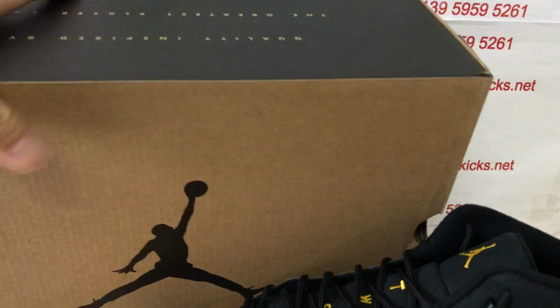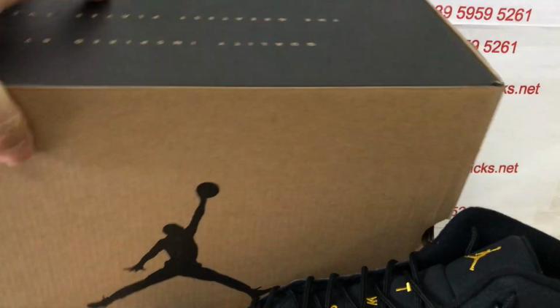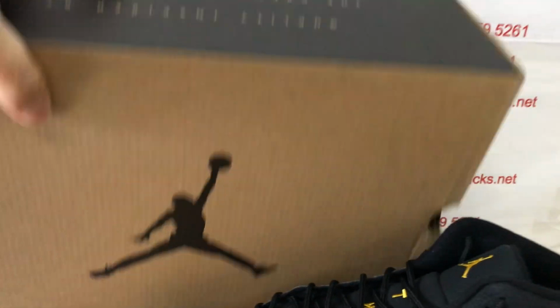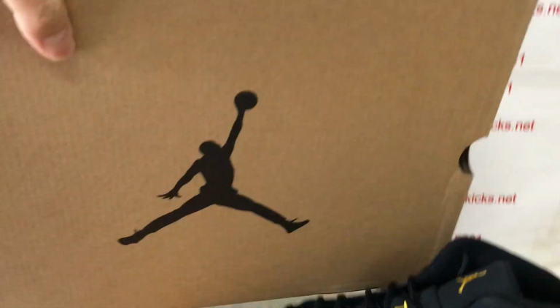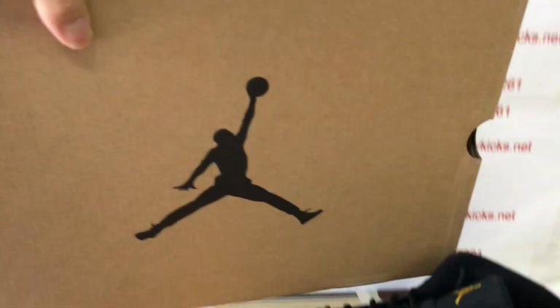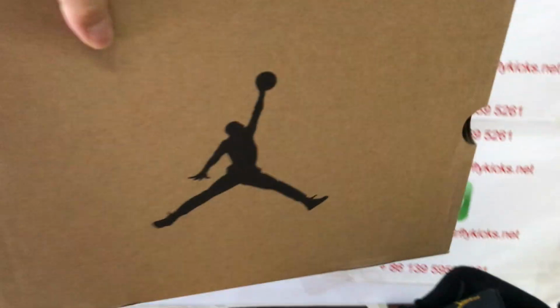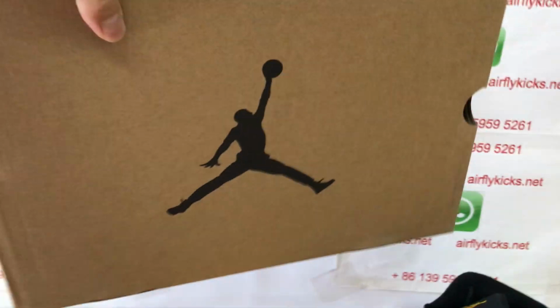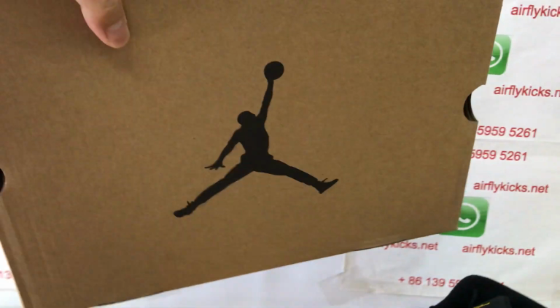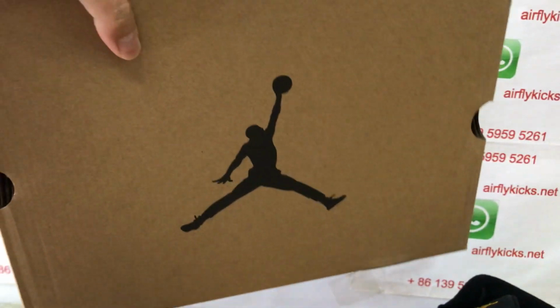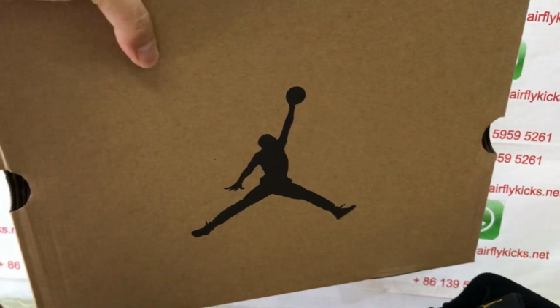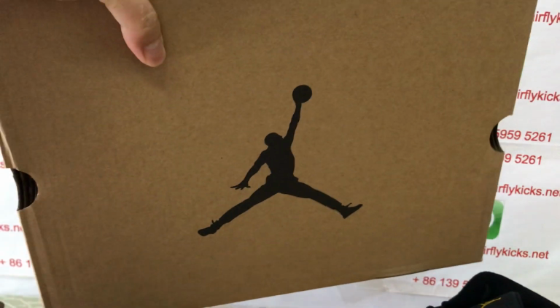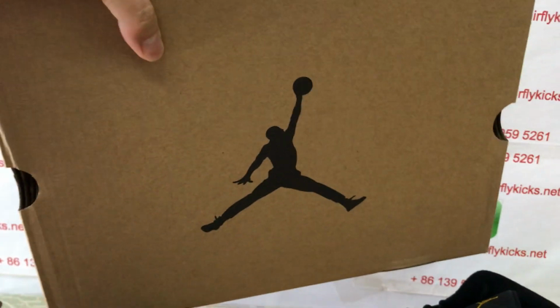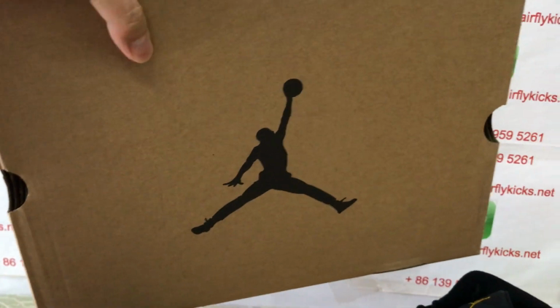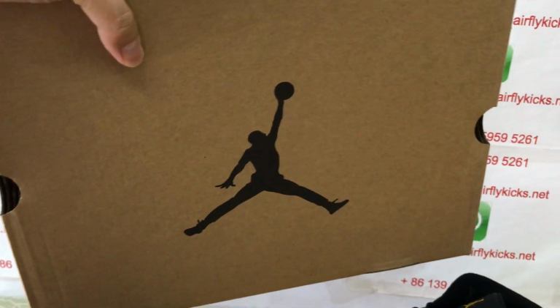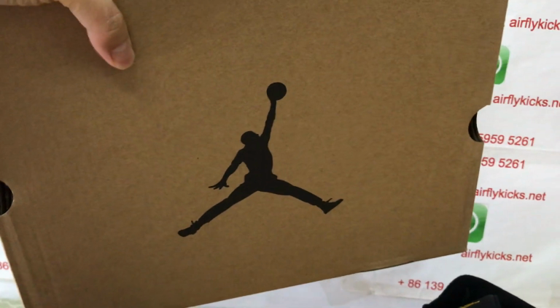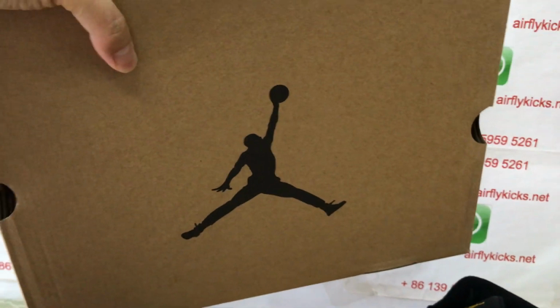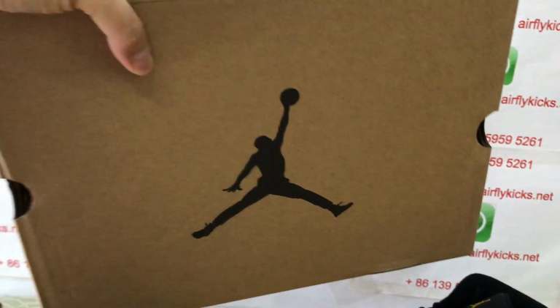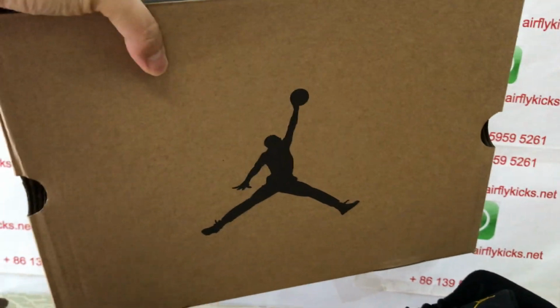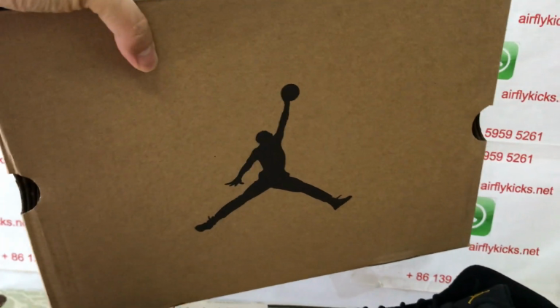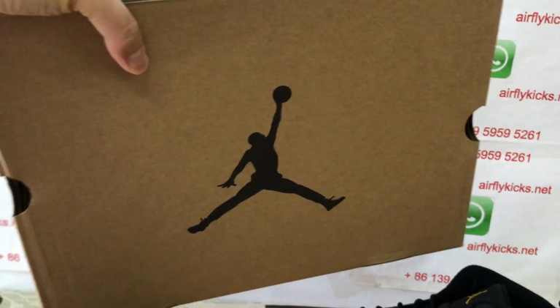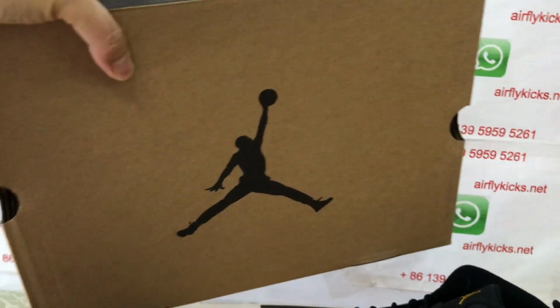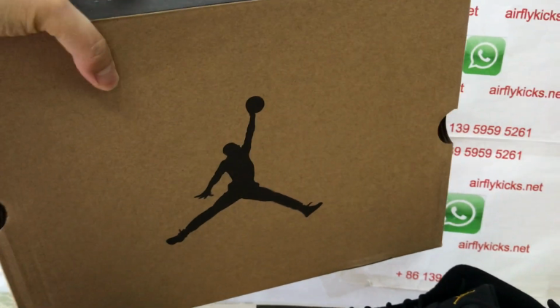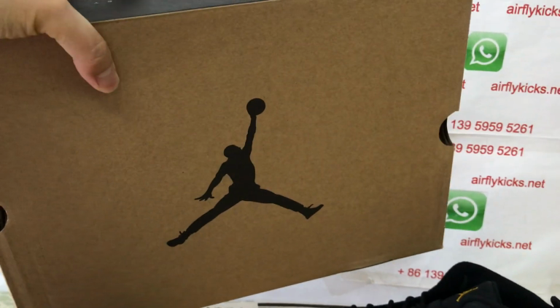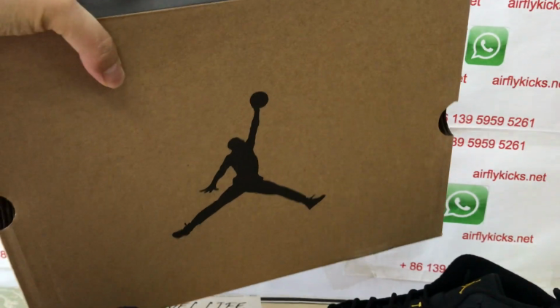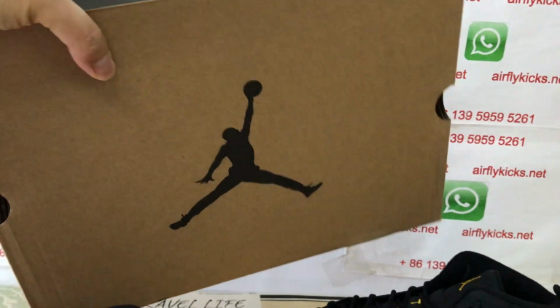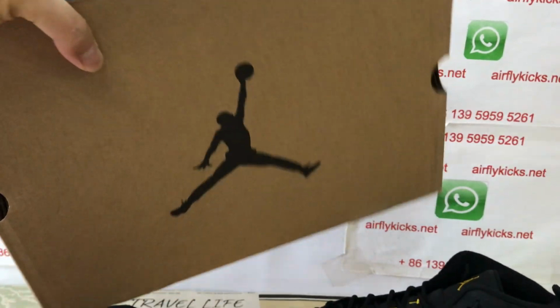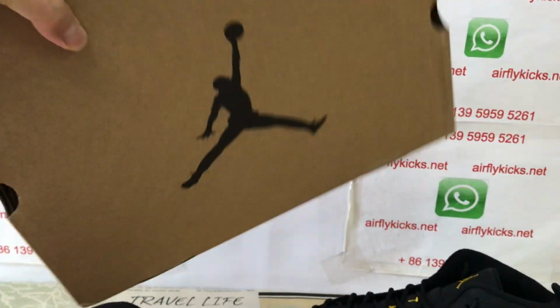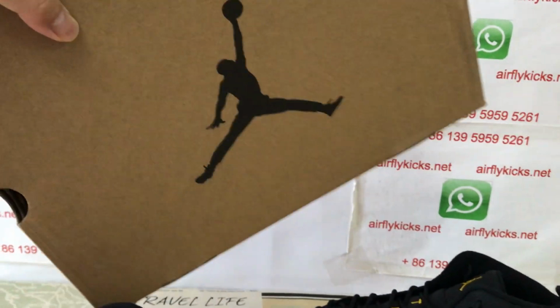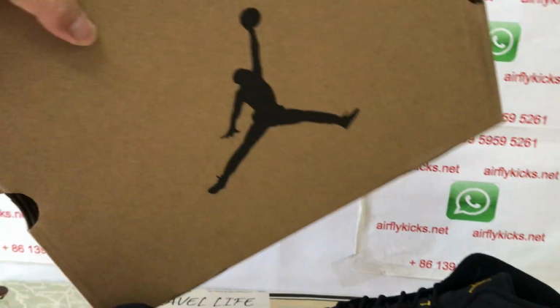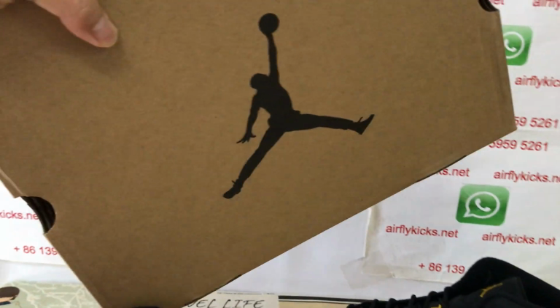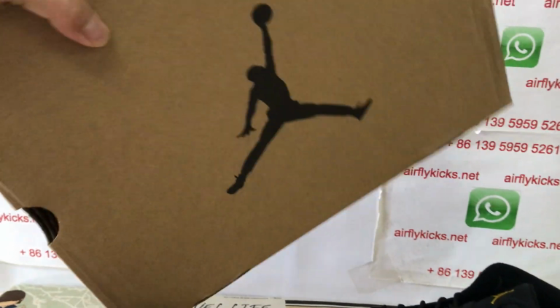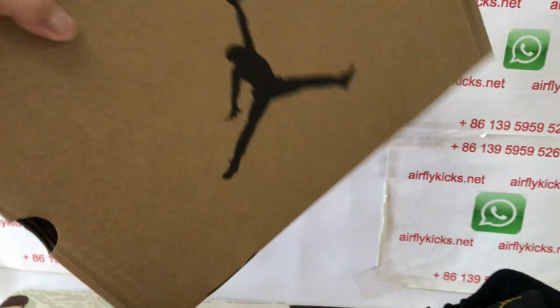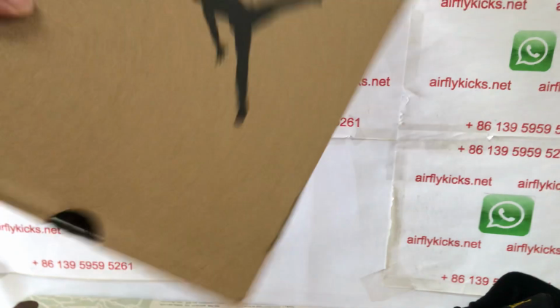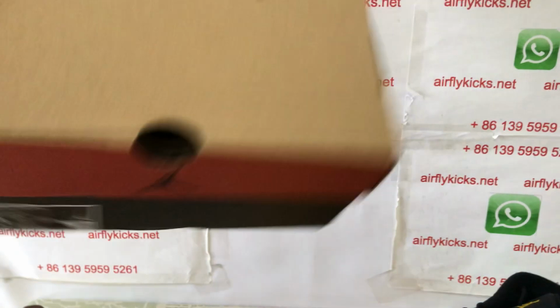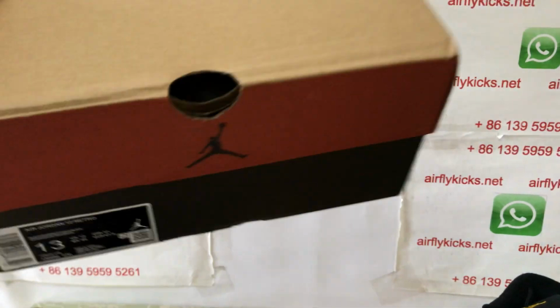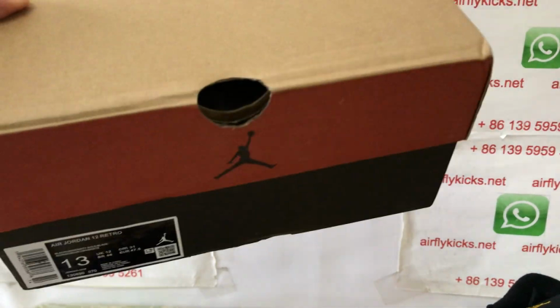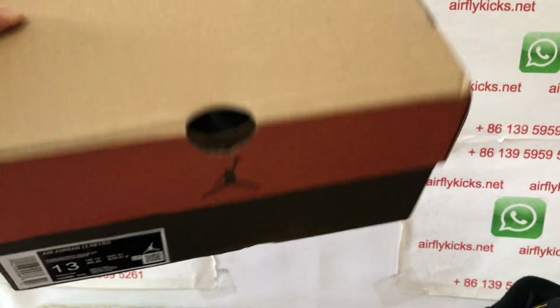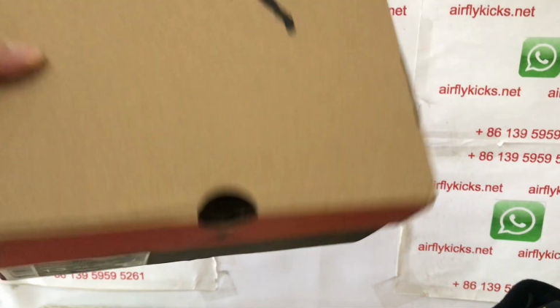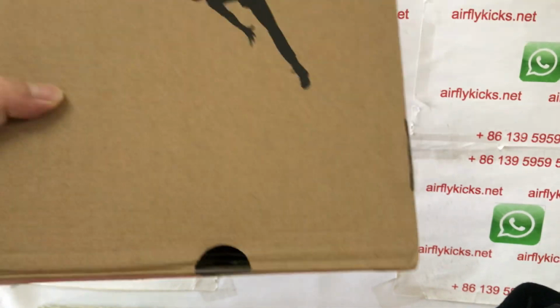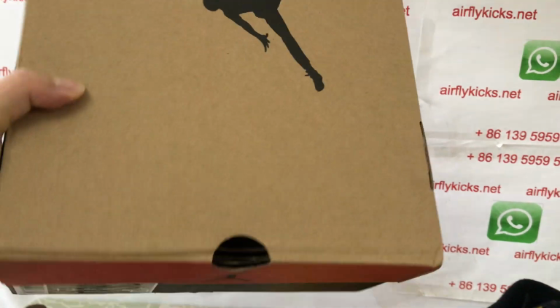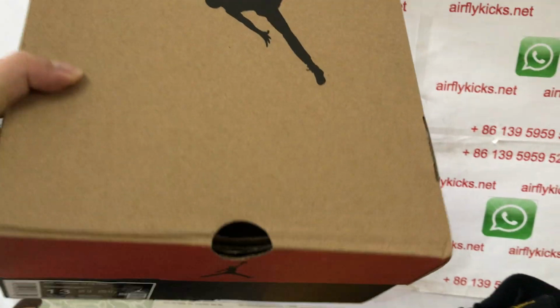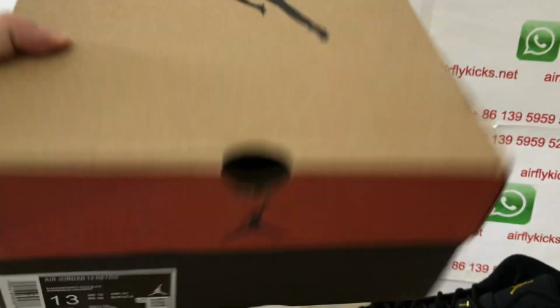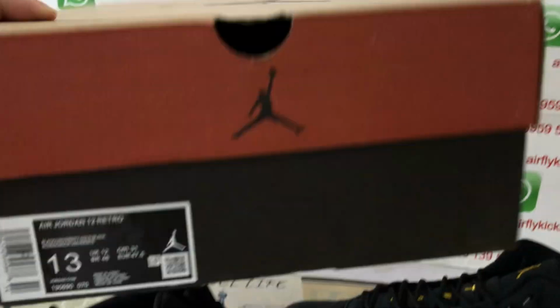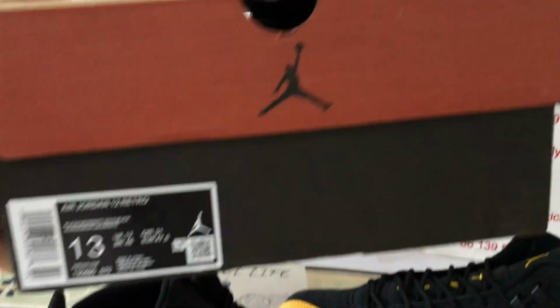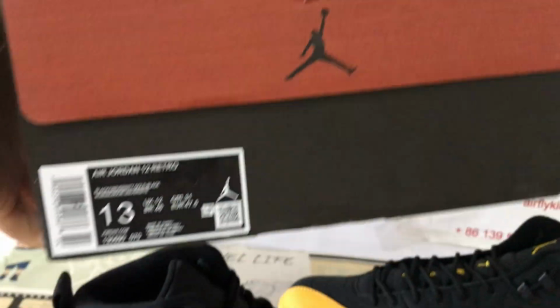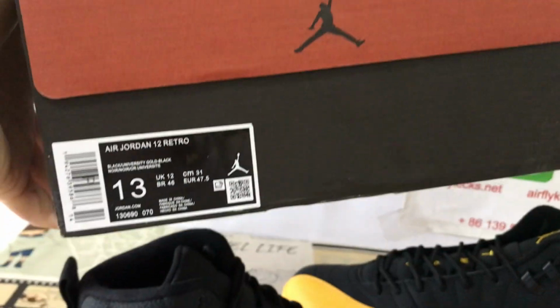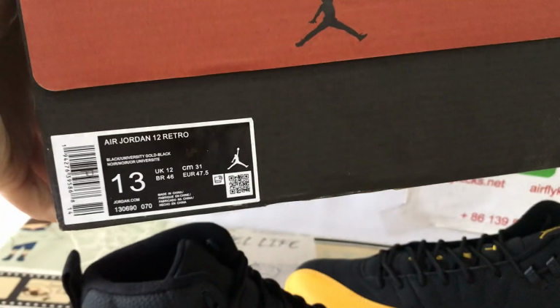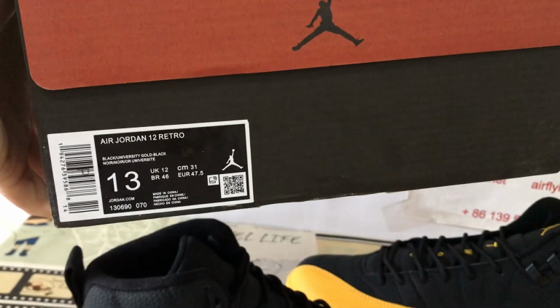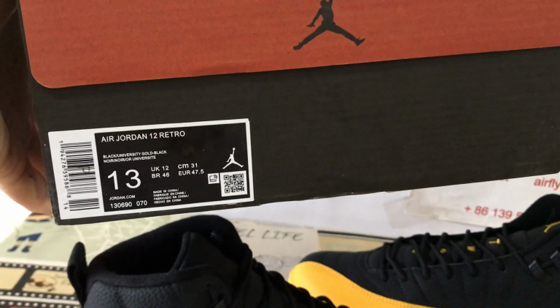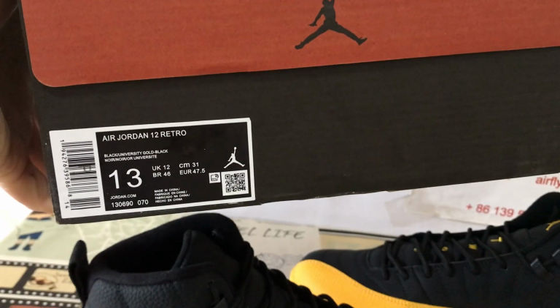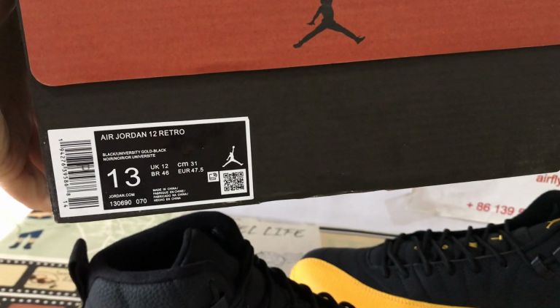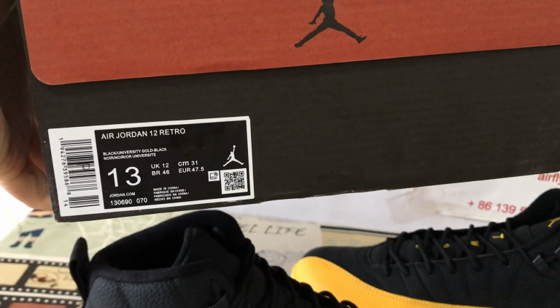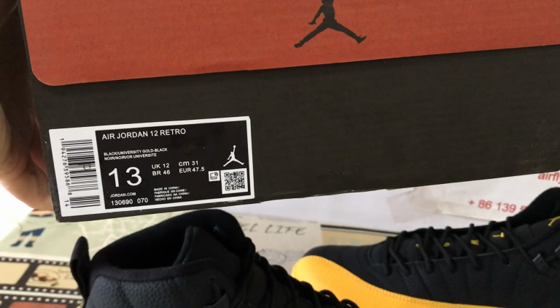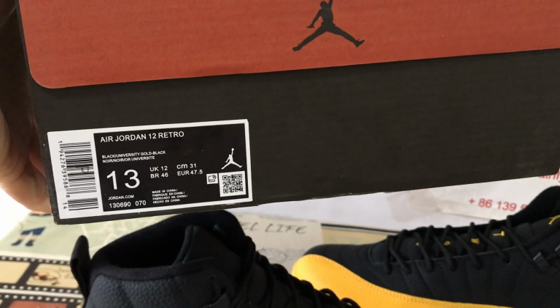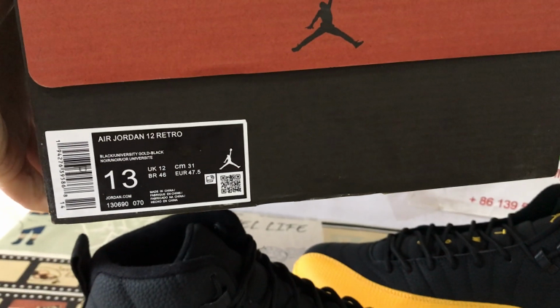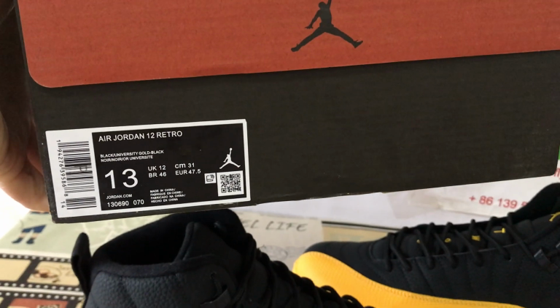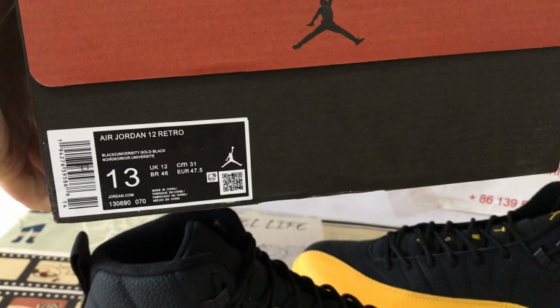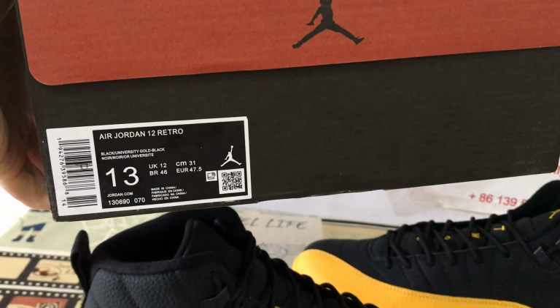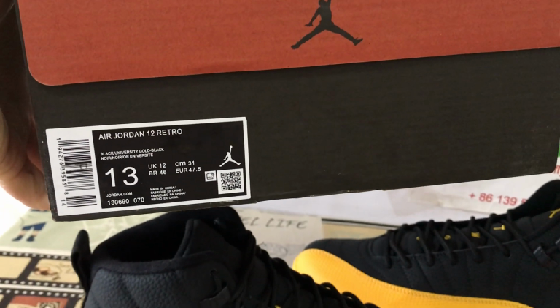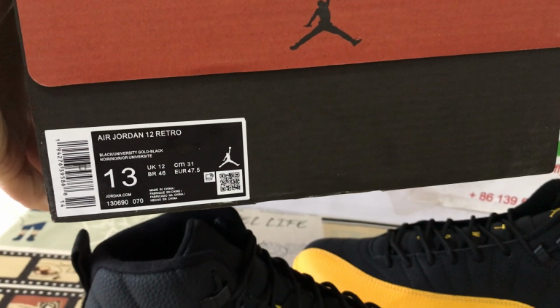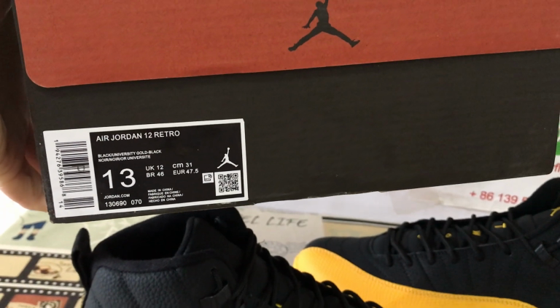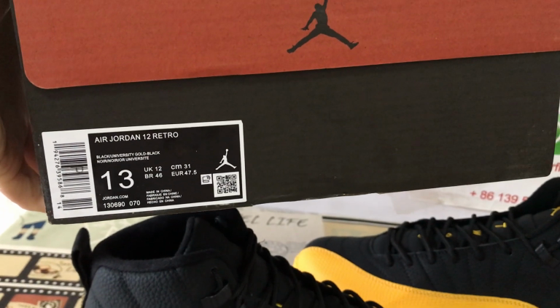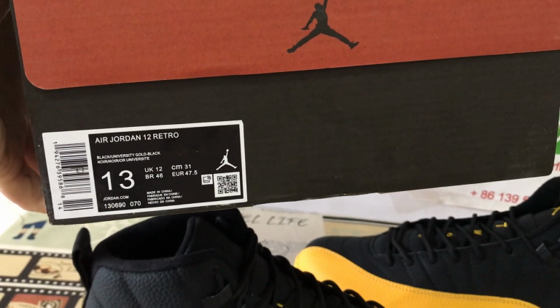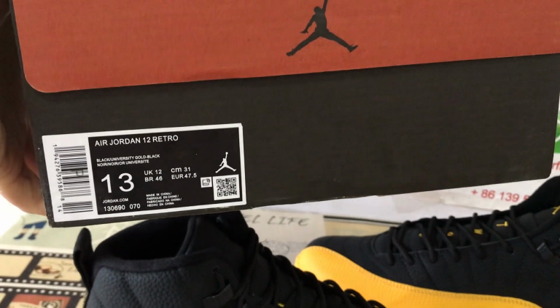The shoes come with the original Jumpman box — that's the box label.